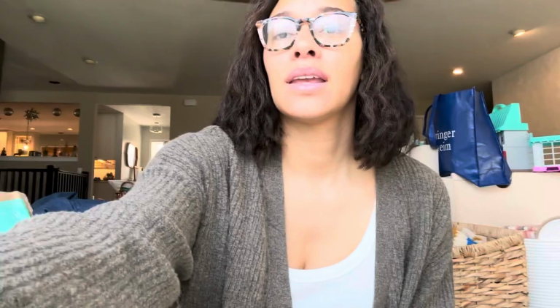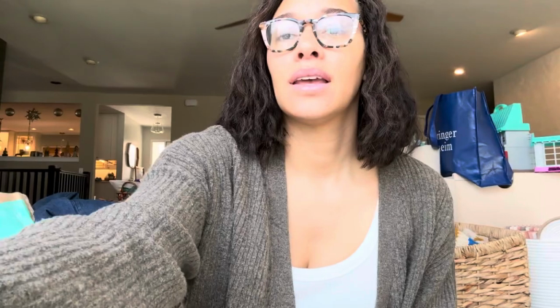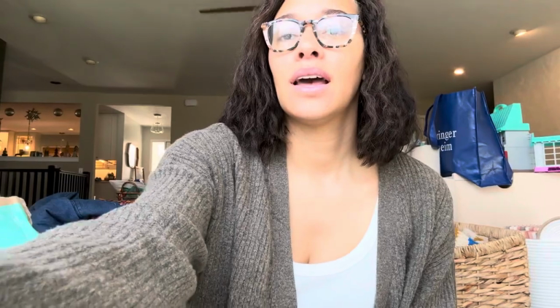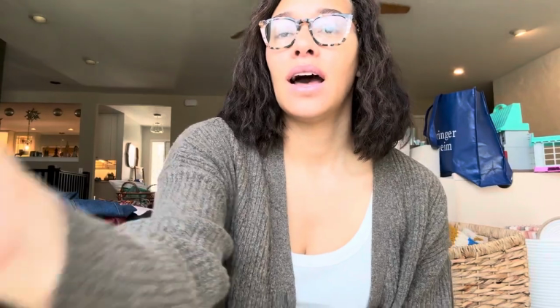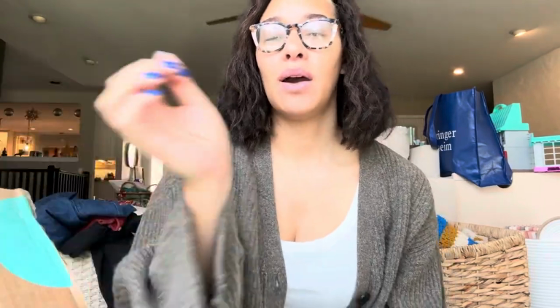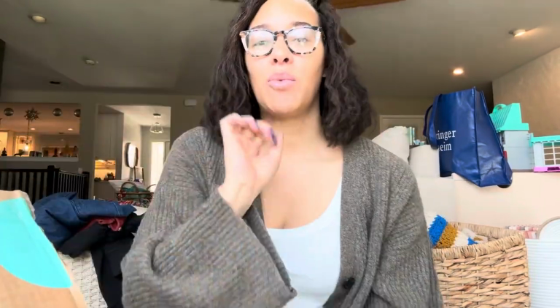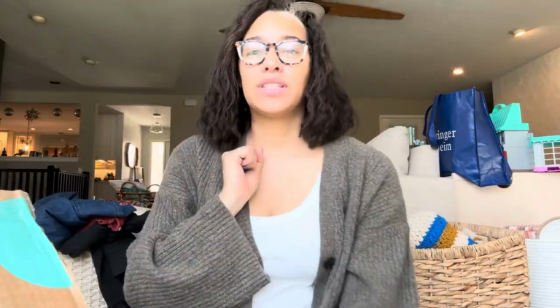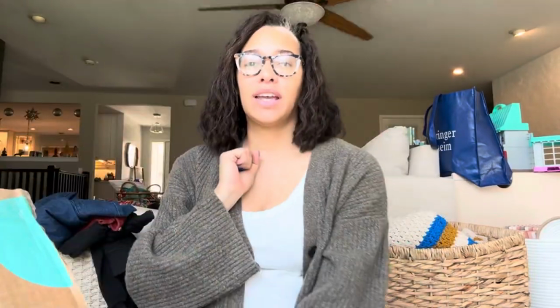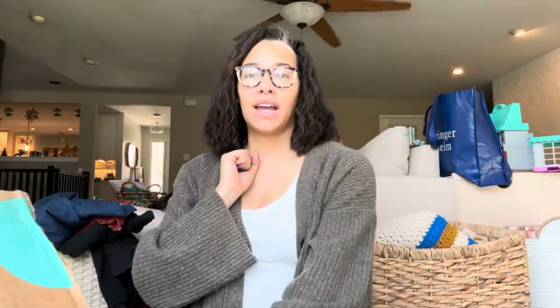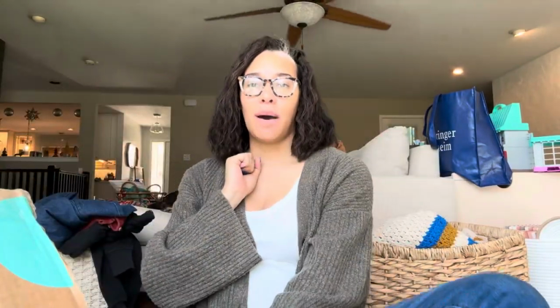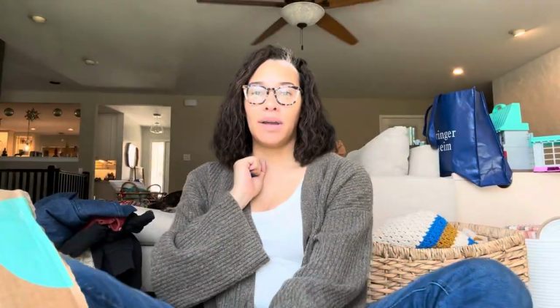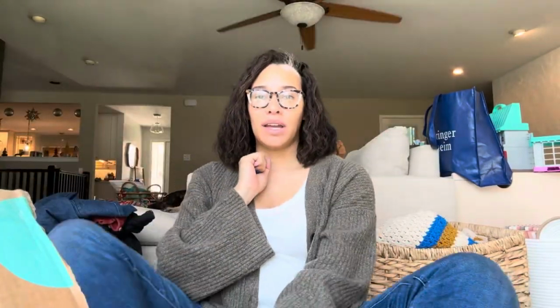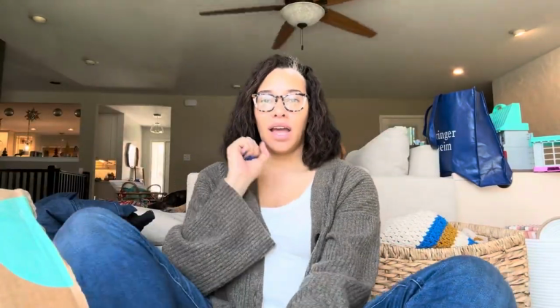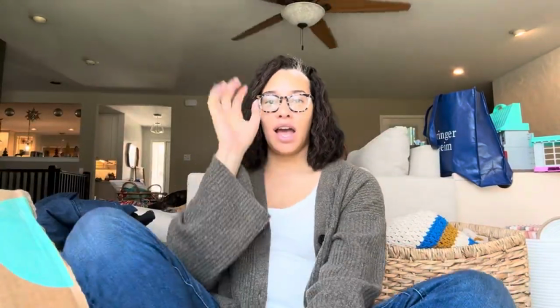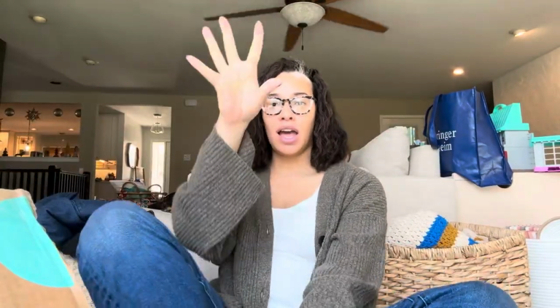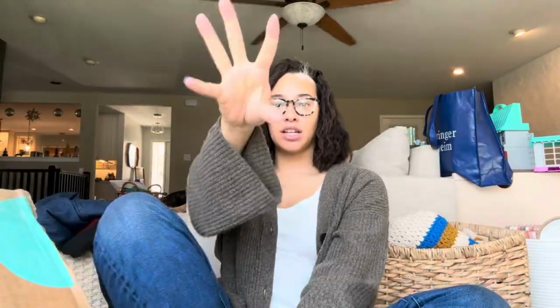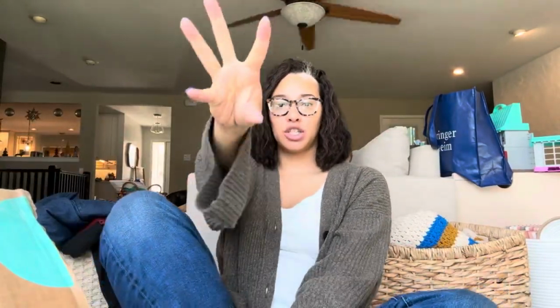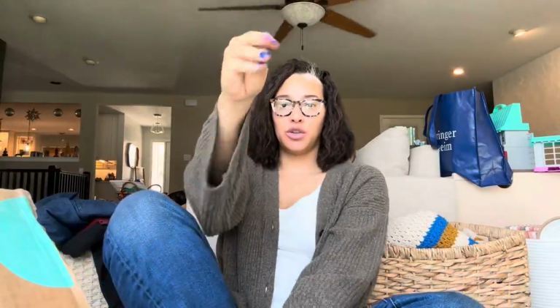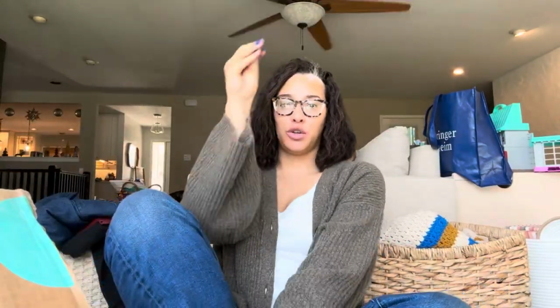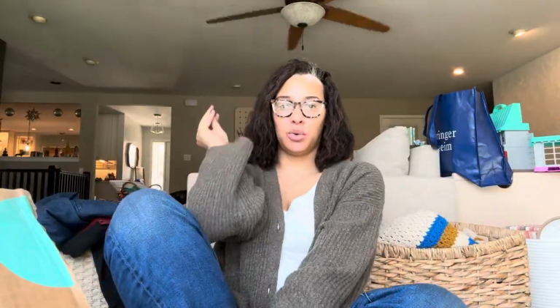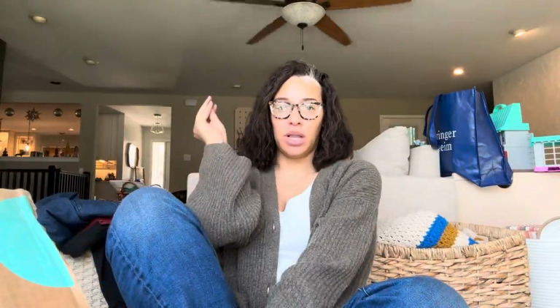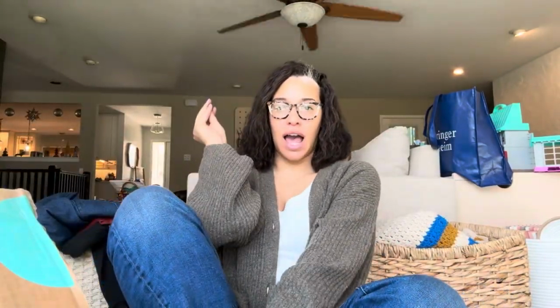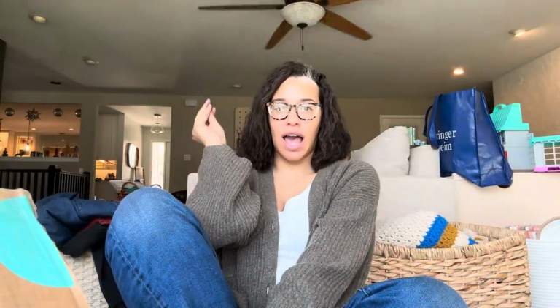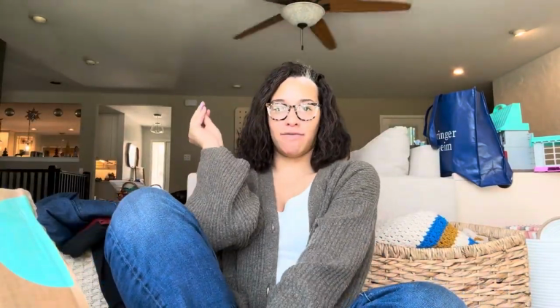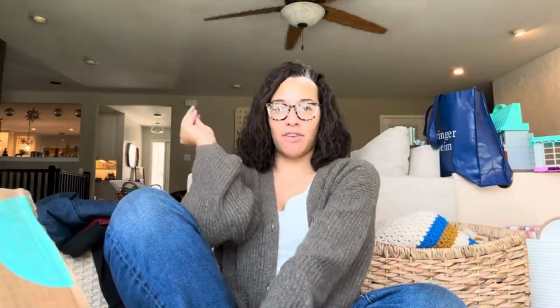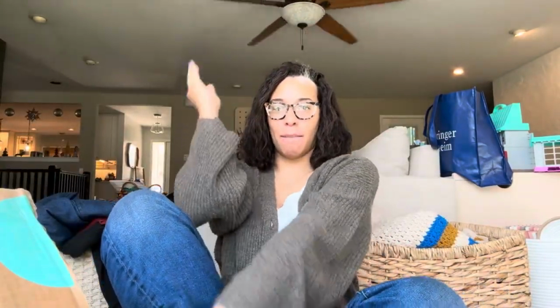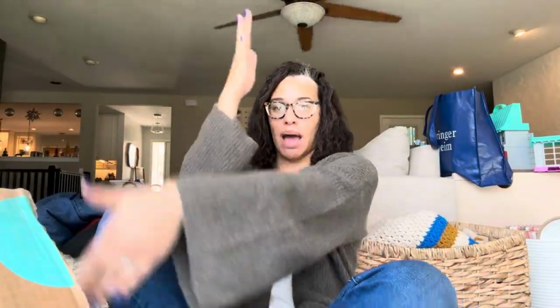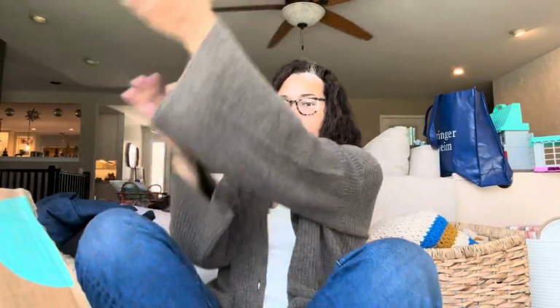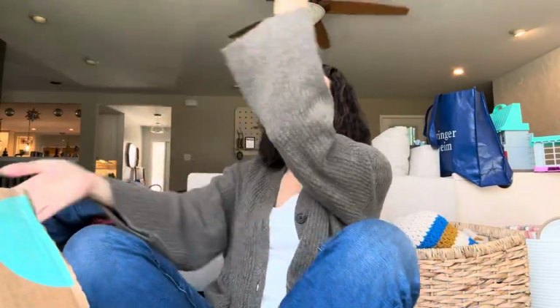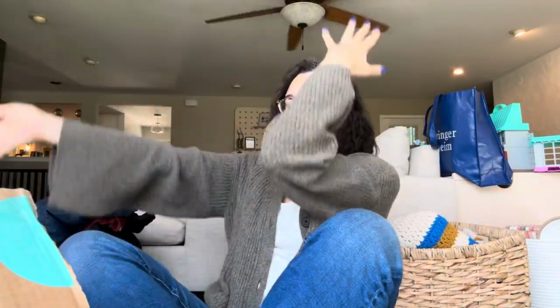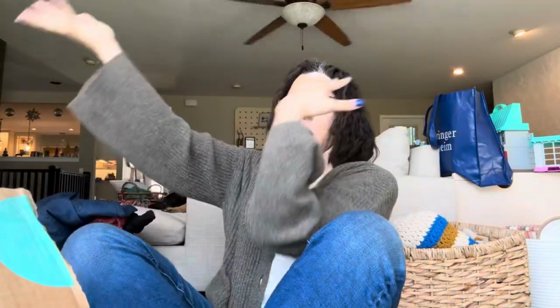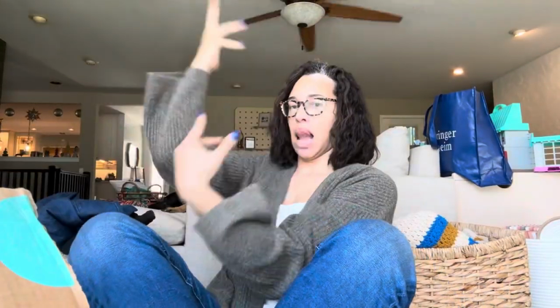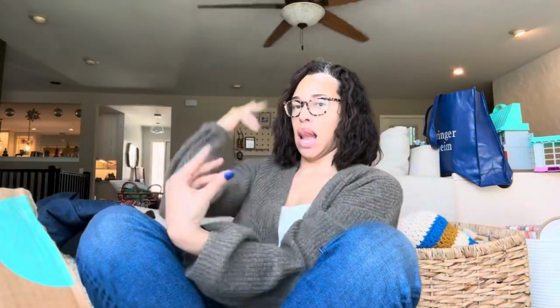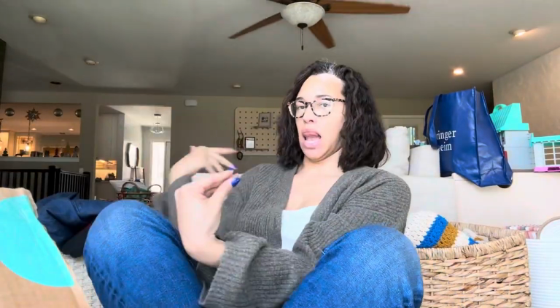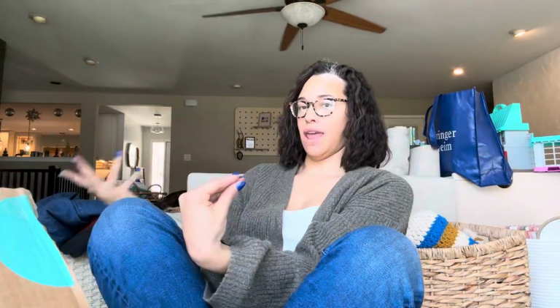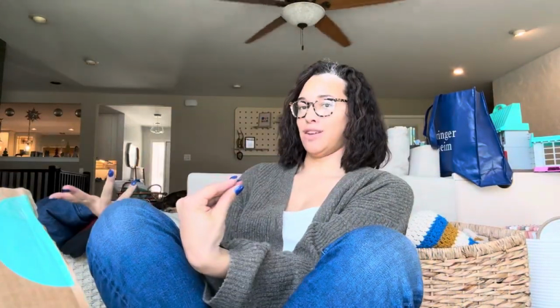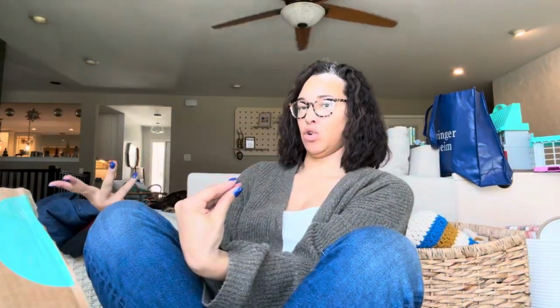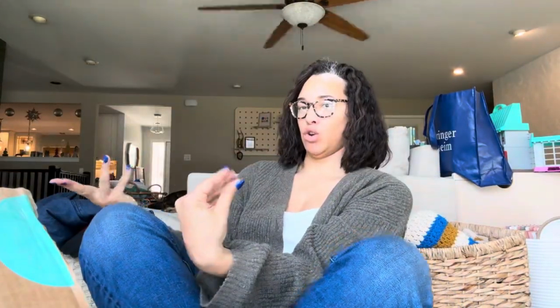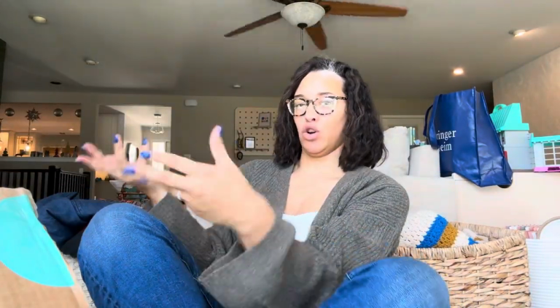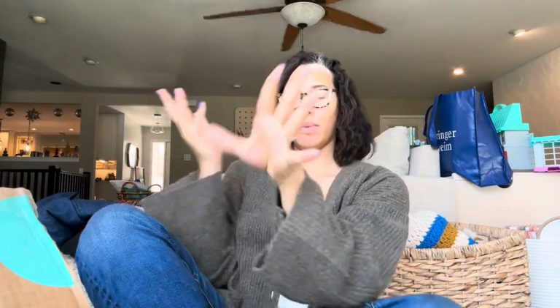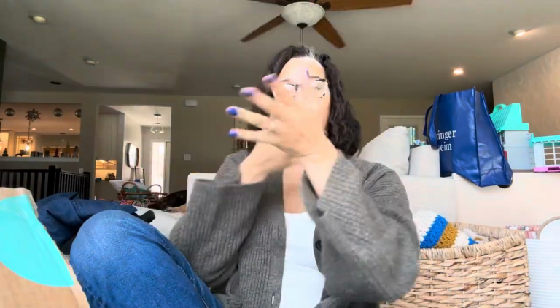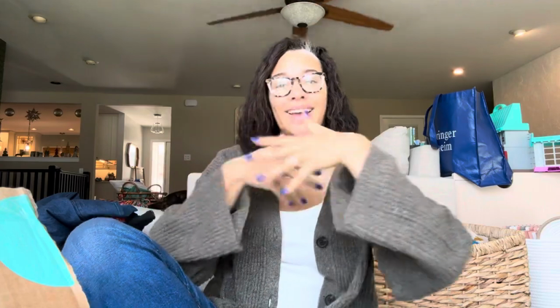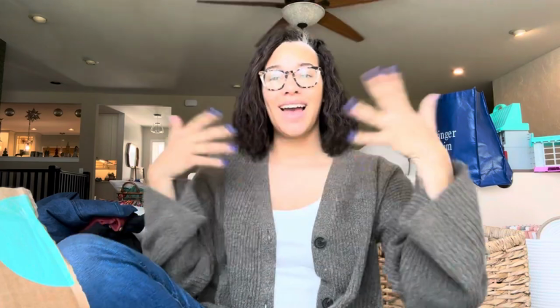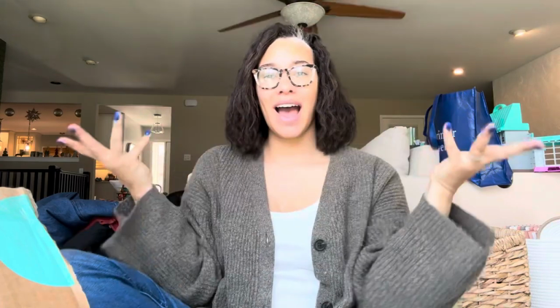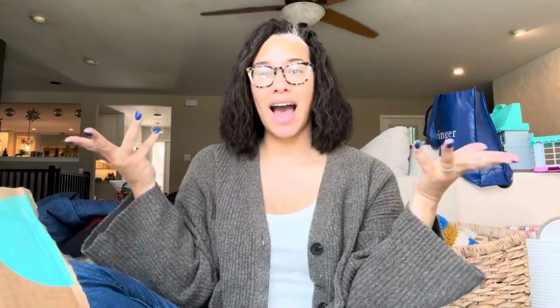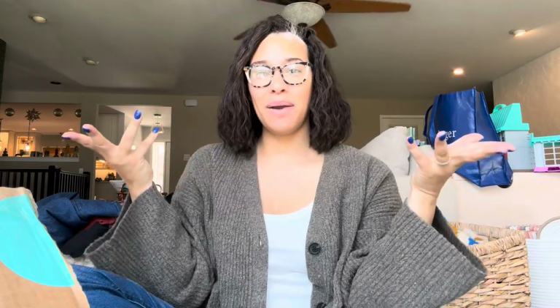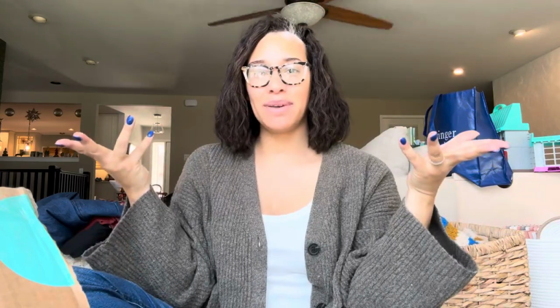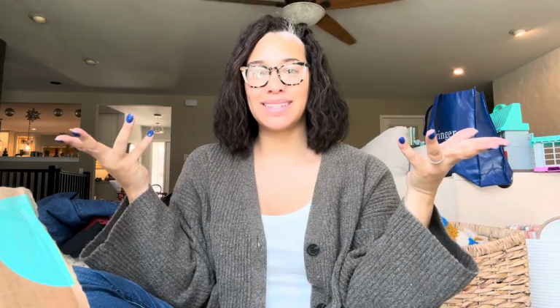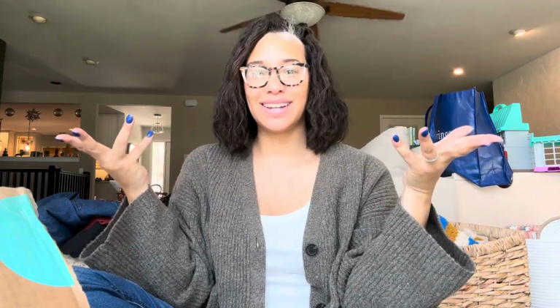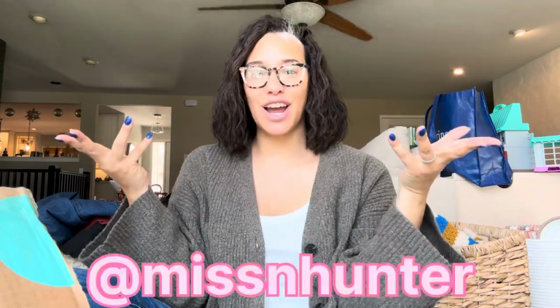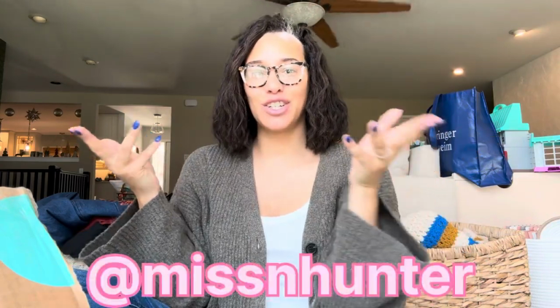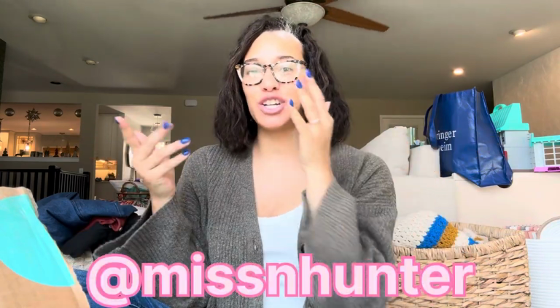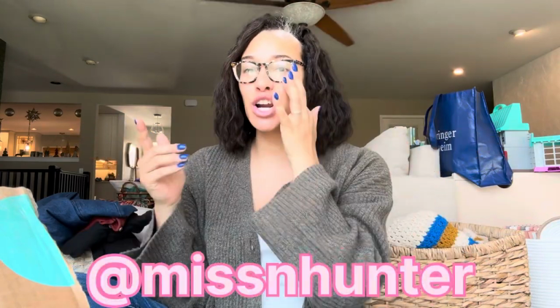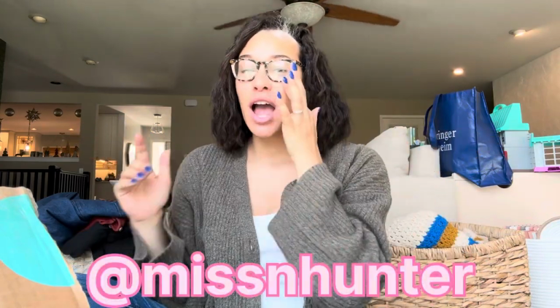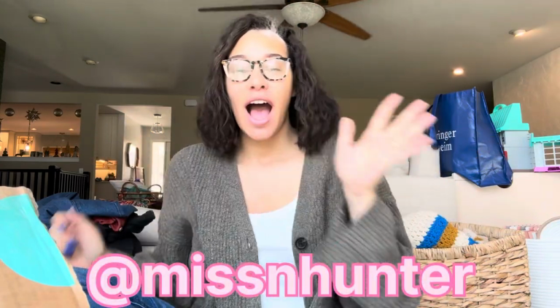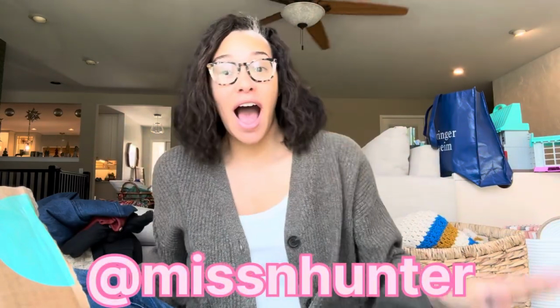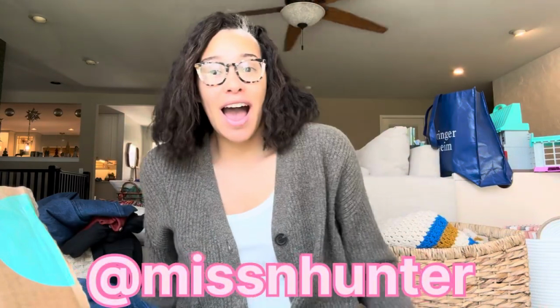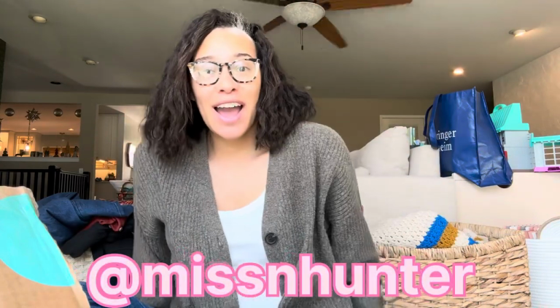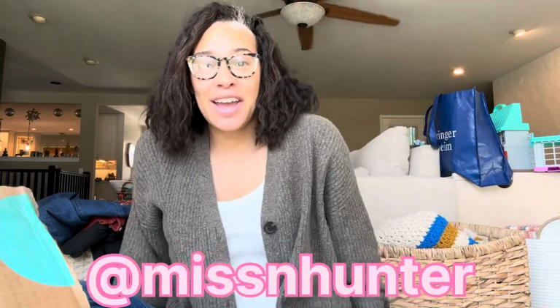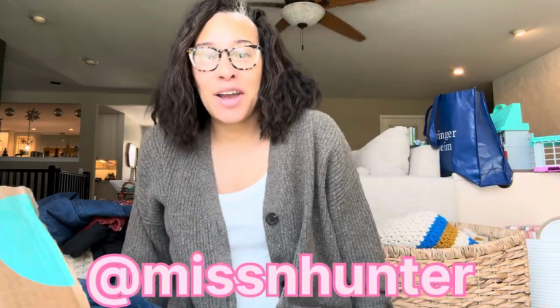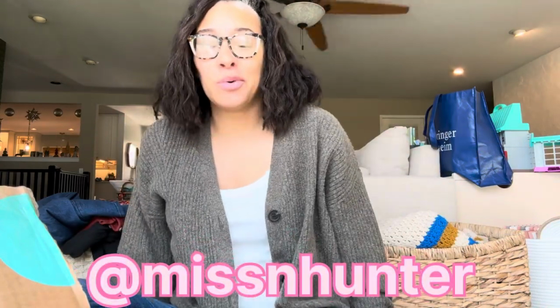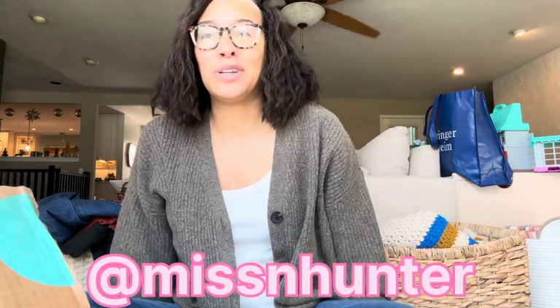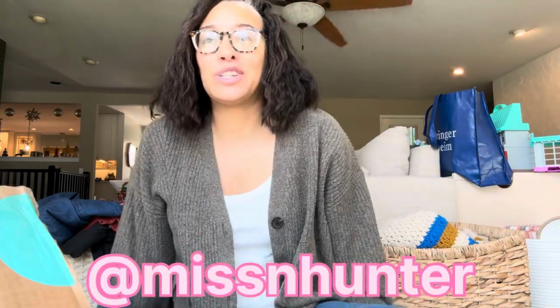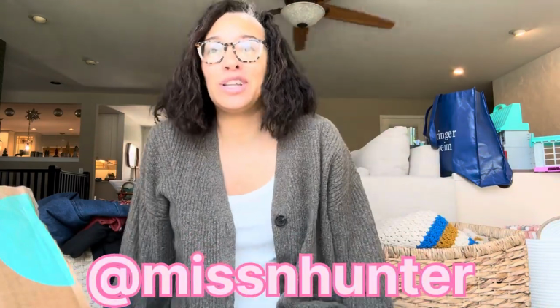I'm once again coming to you live from my living room. I'm Missin' Hunter.